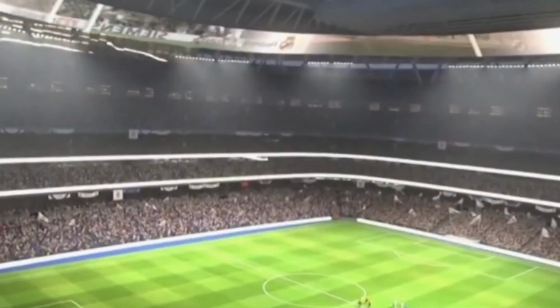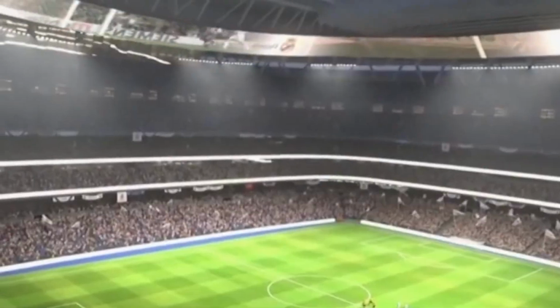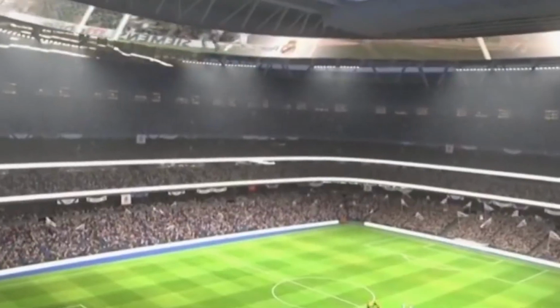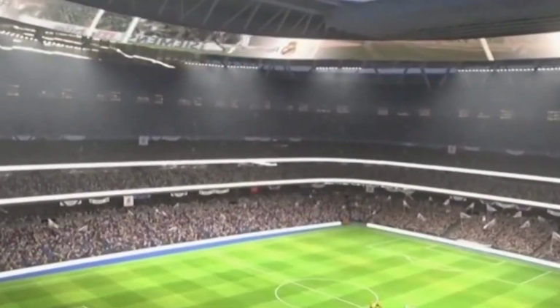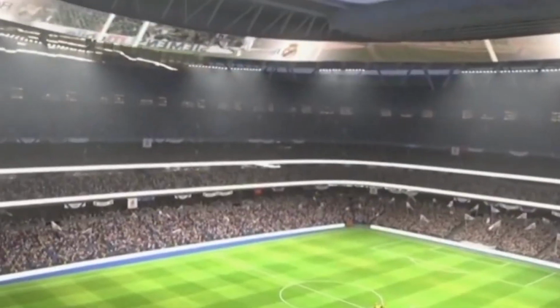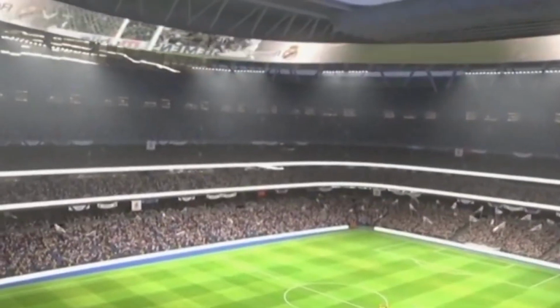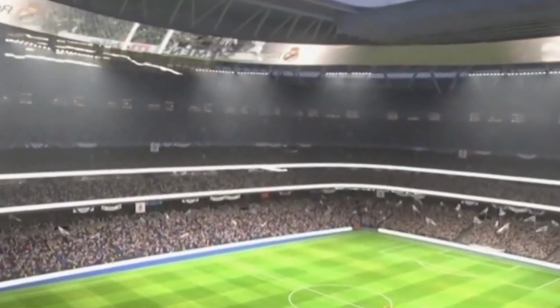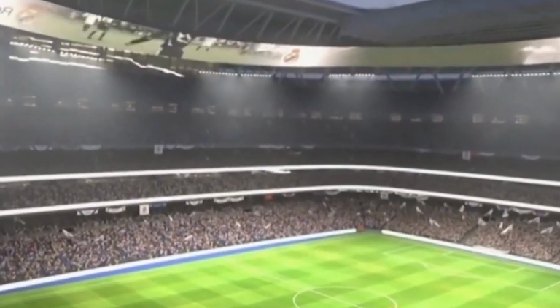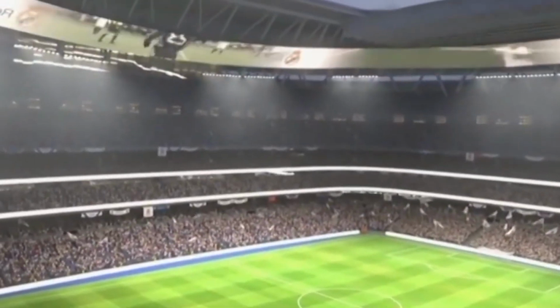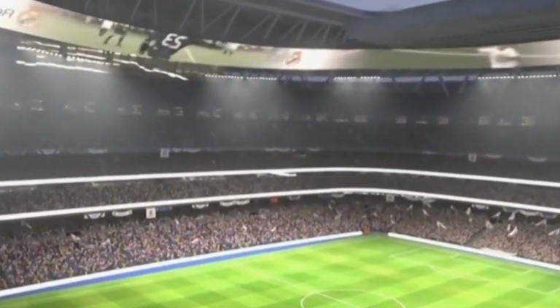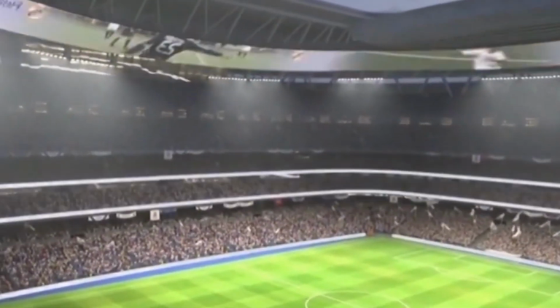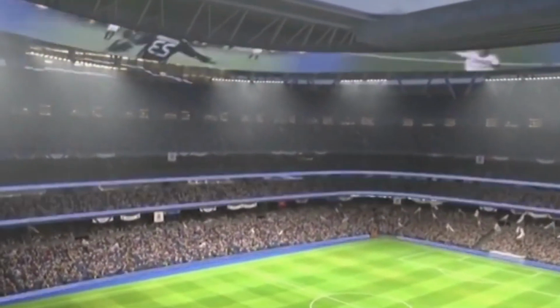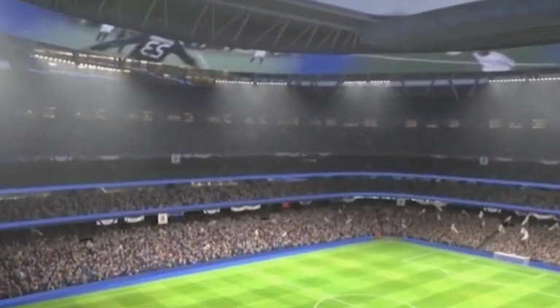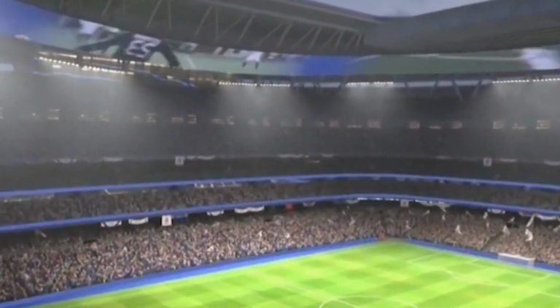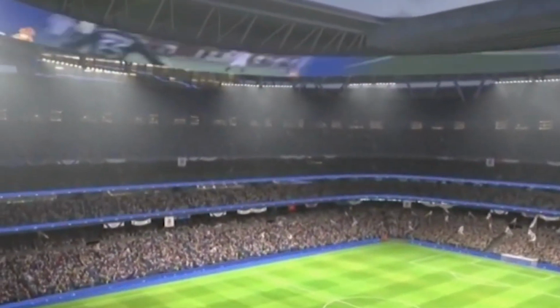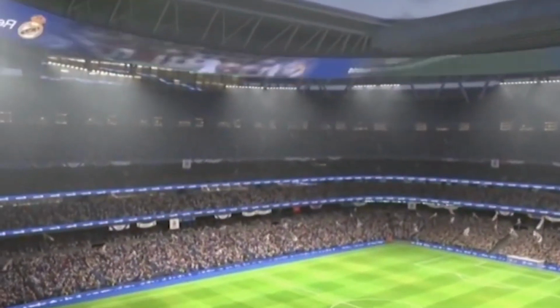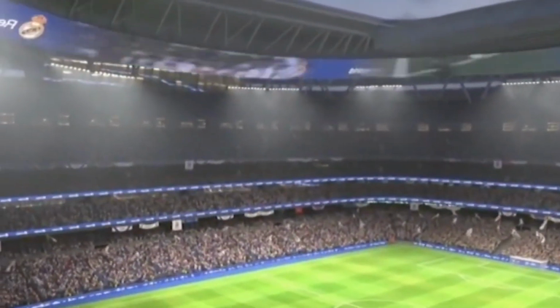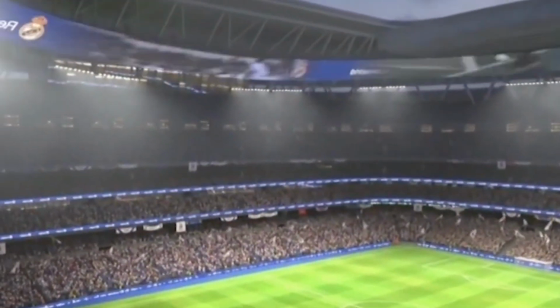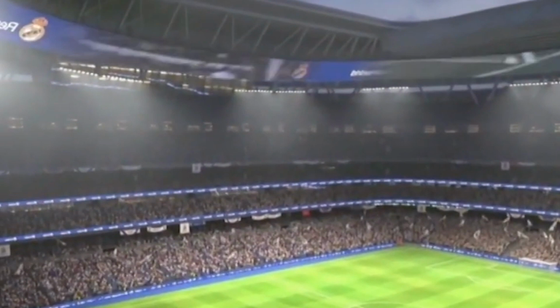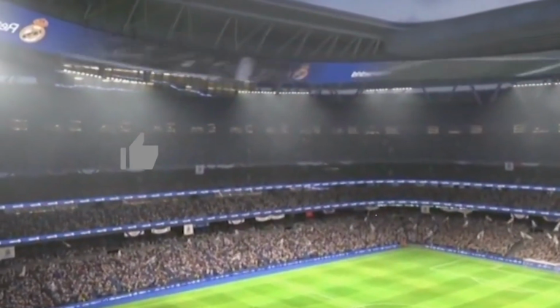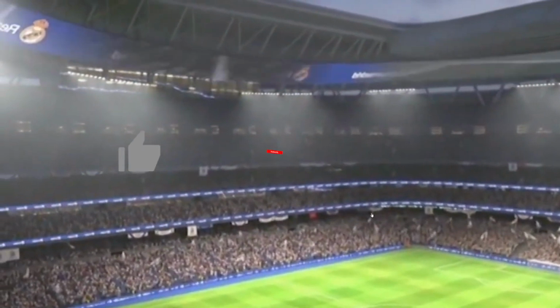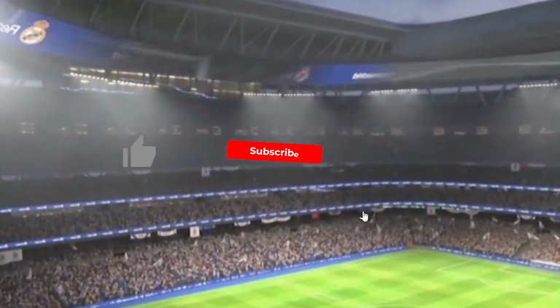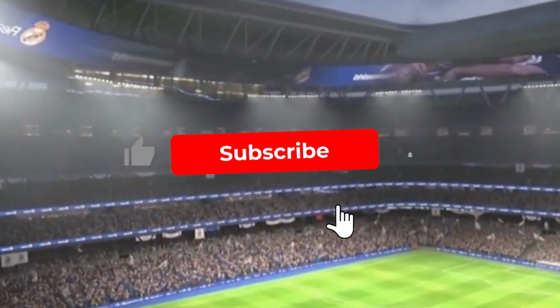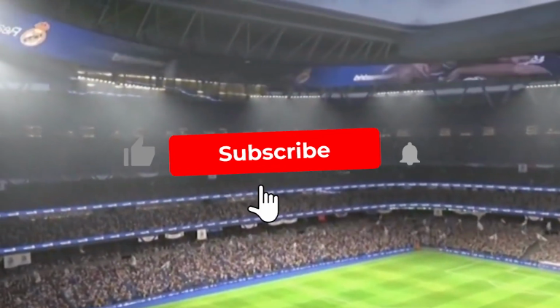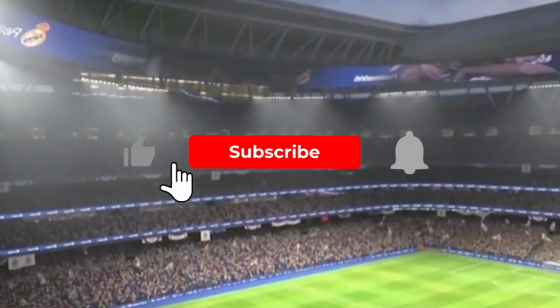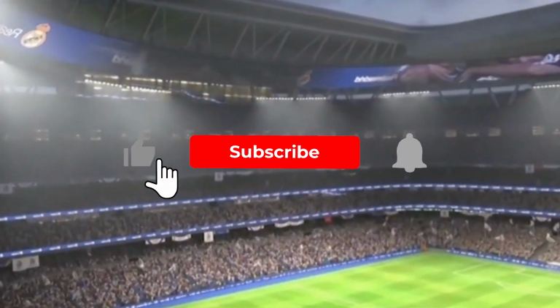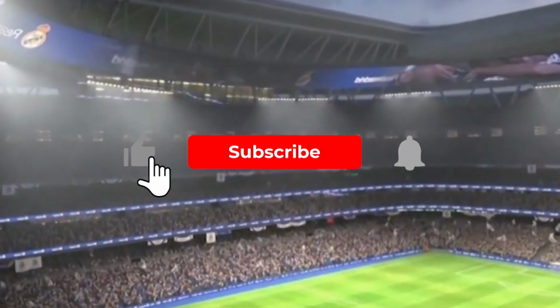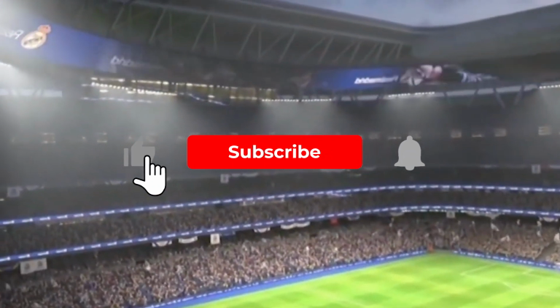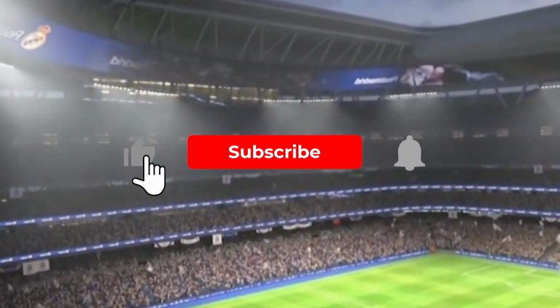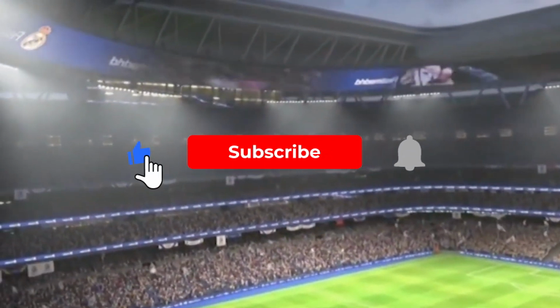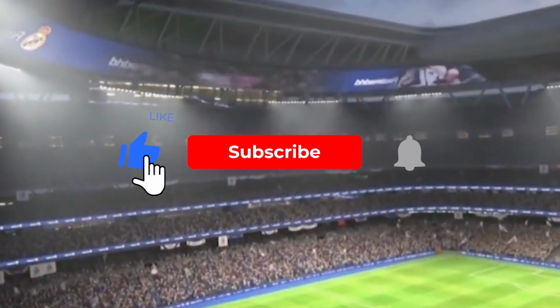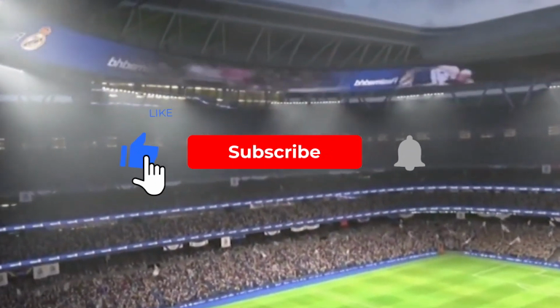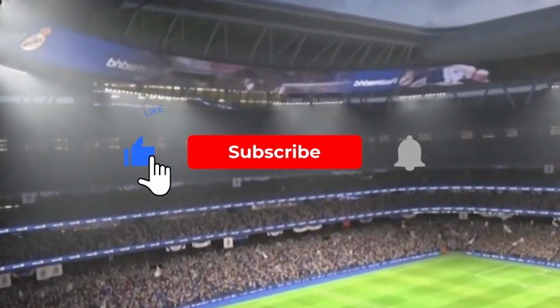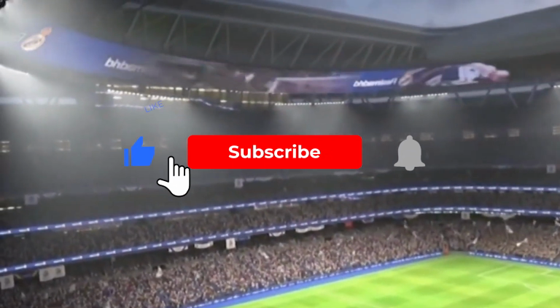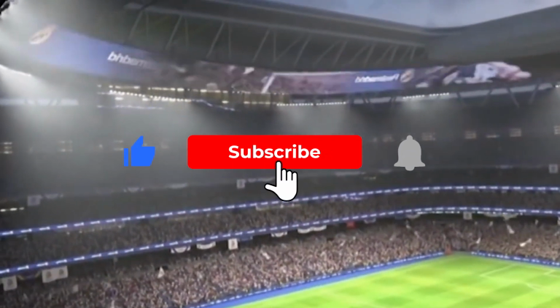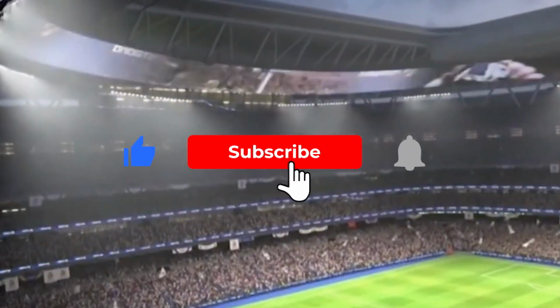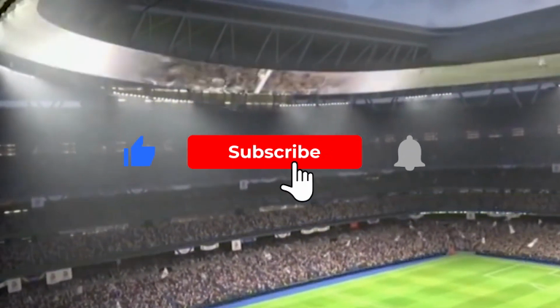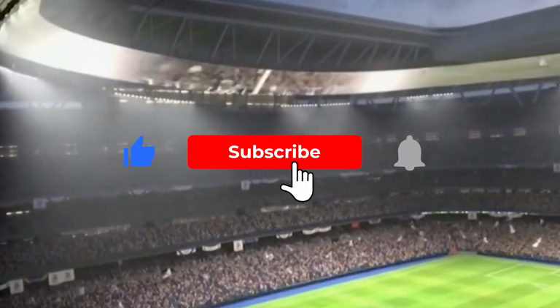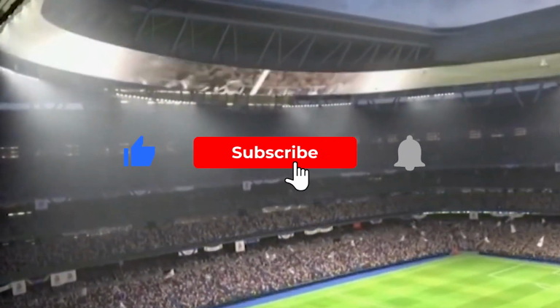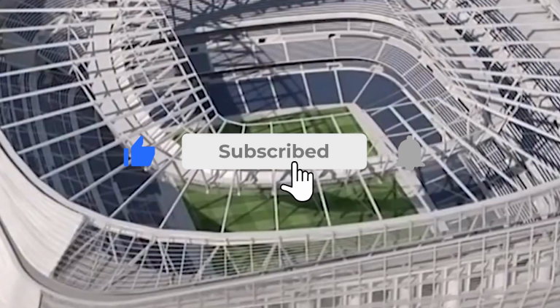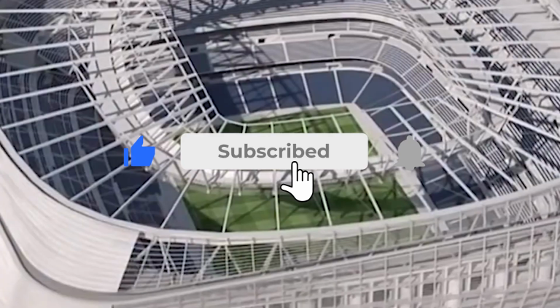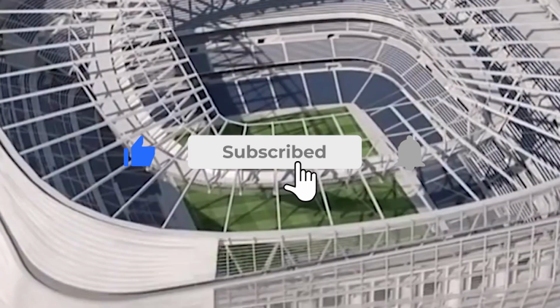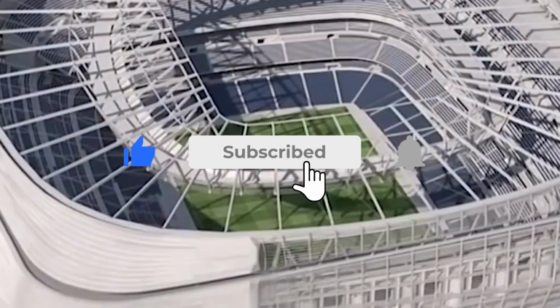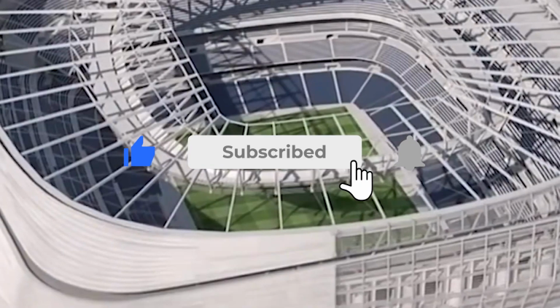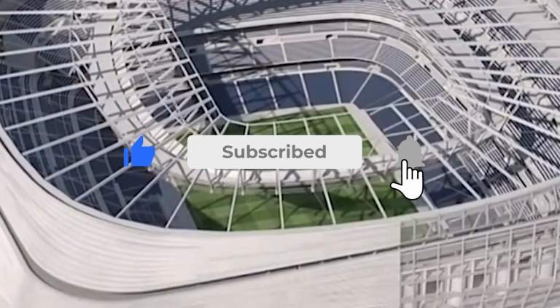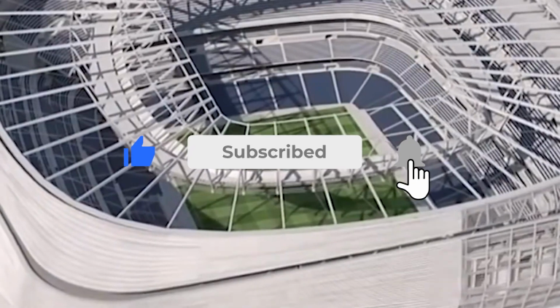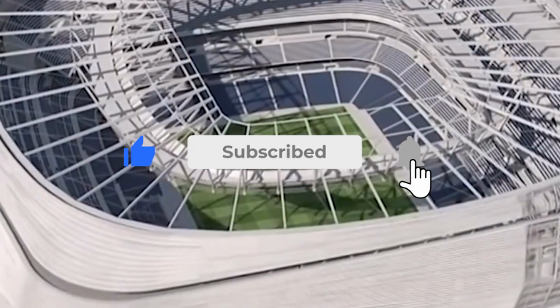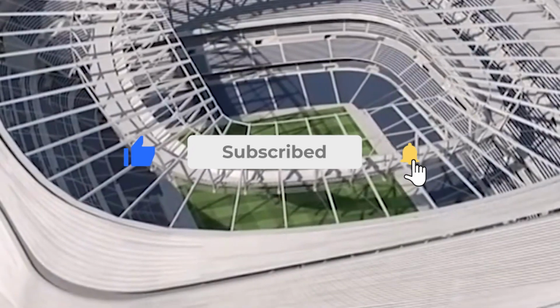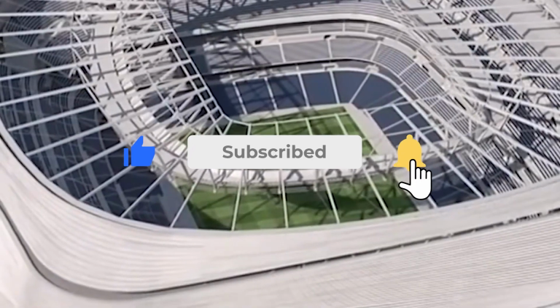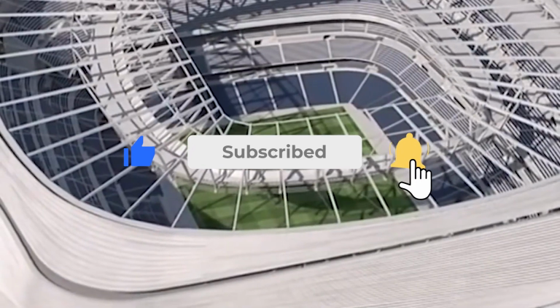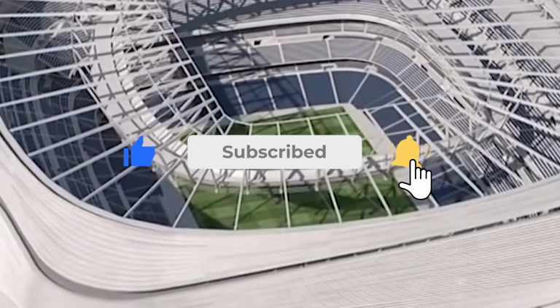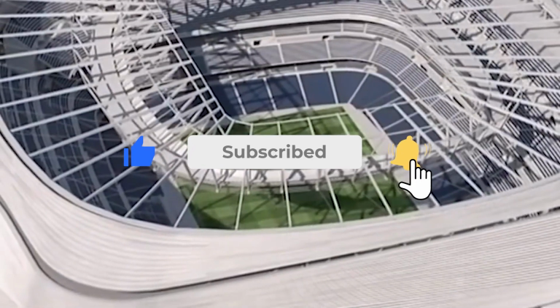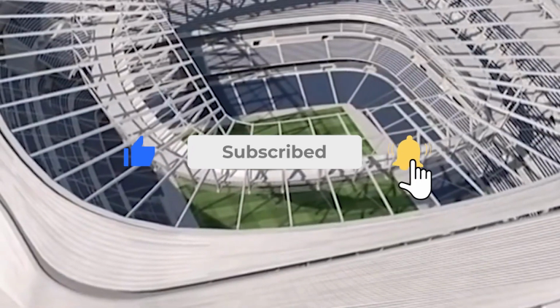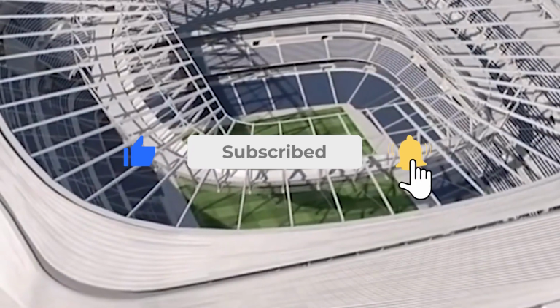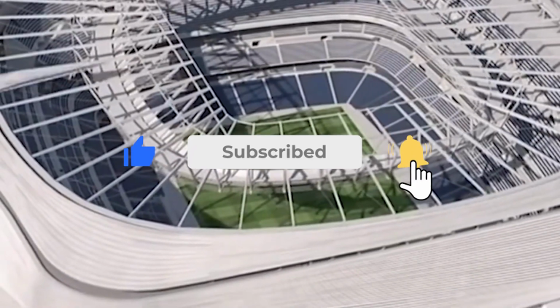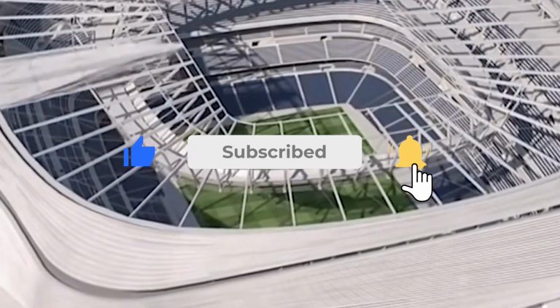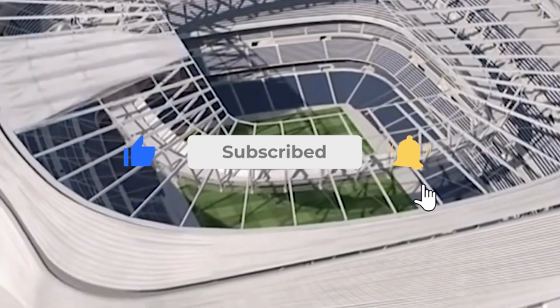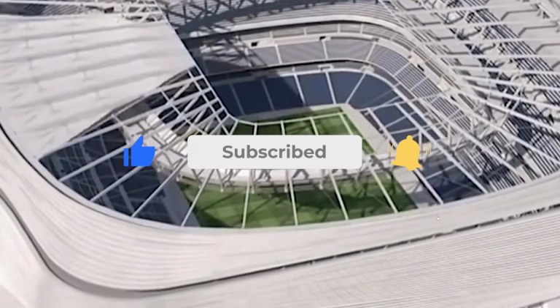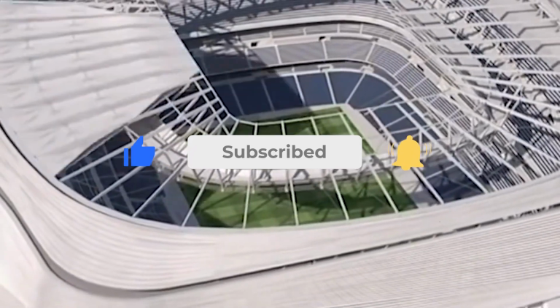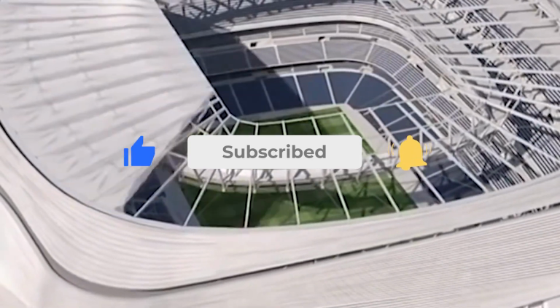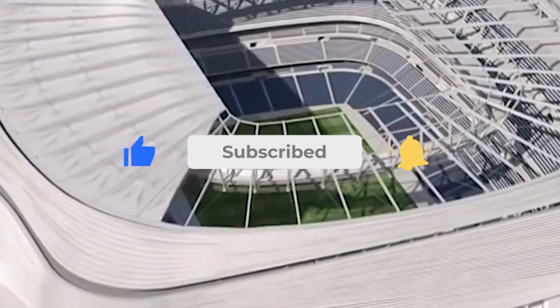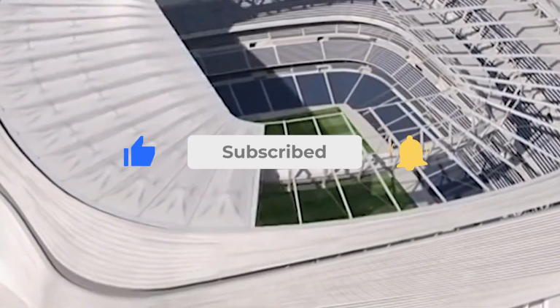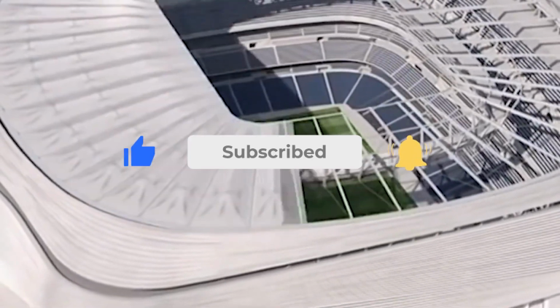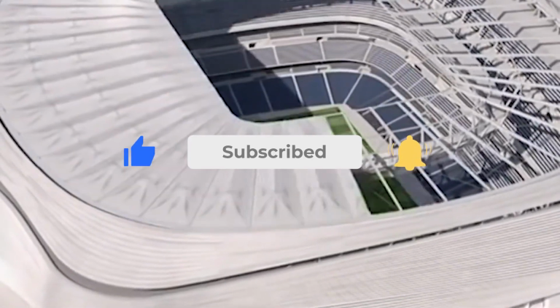So that's it for today. If you like this video, please hit the like and subscribe button for more videos. Thanks for watching.